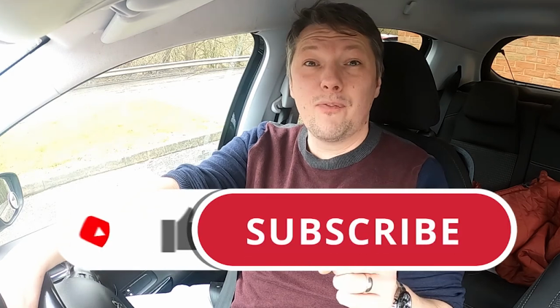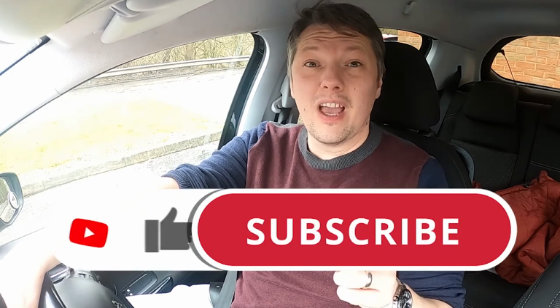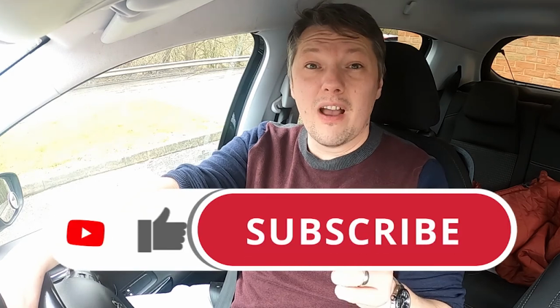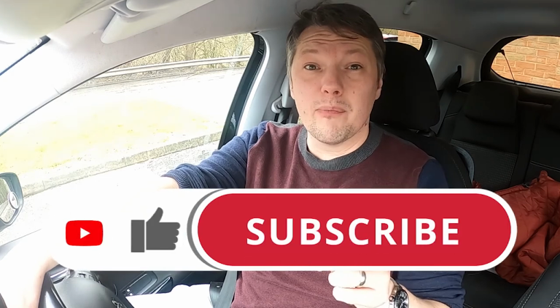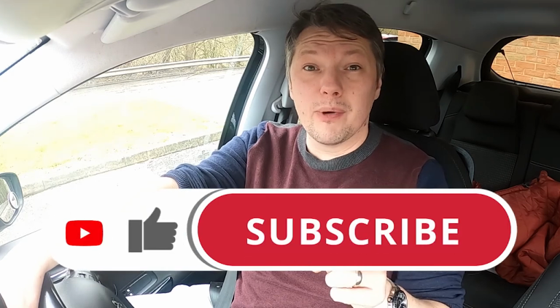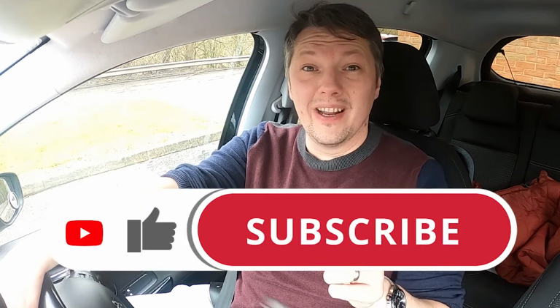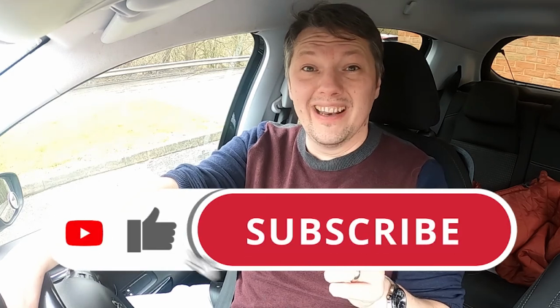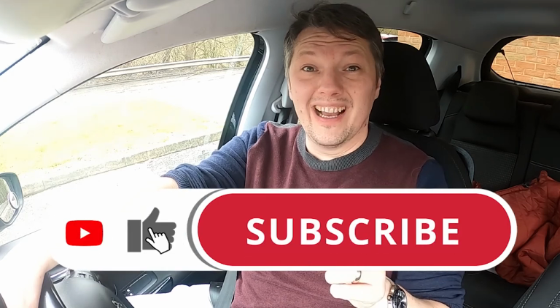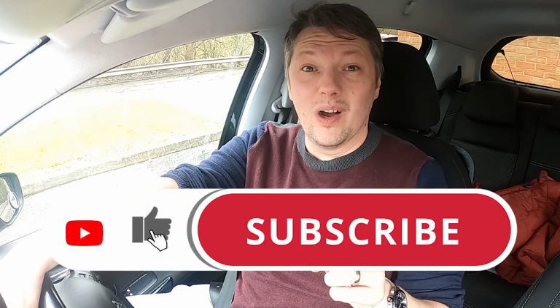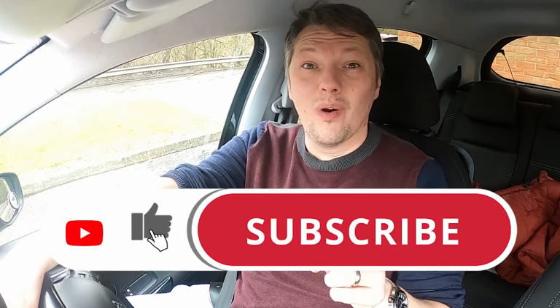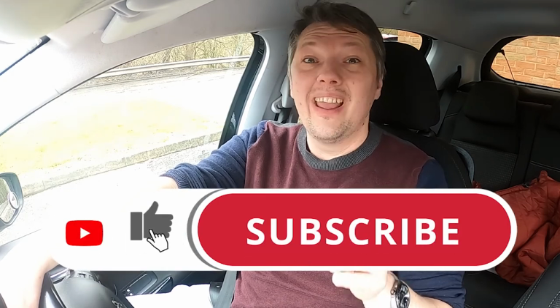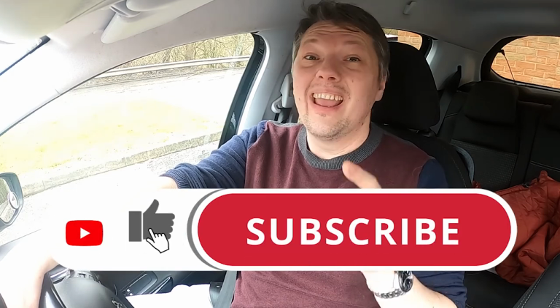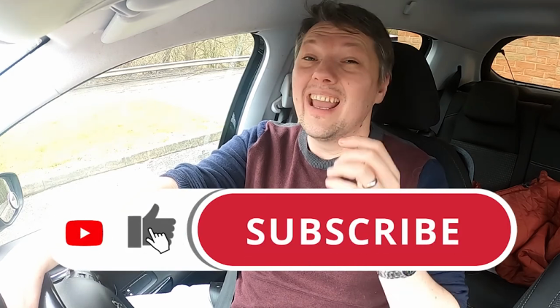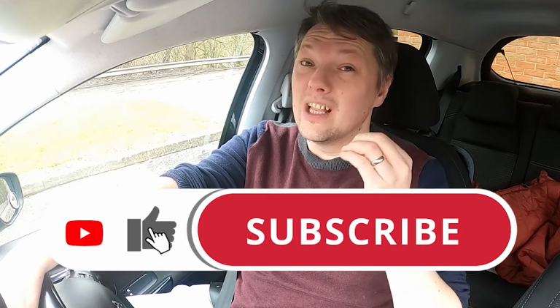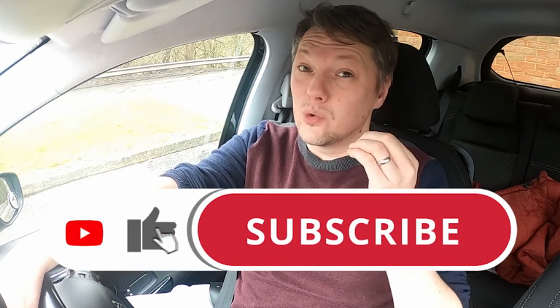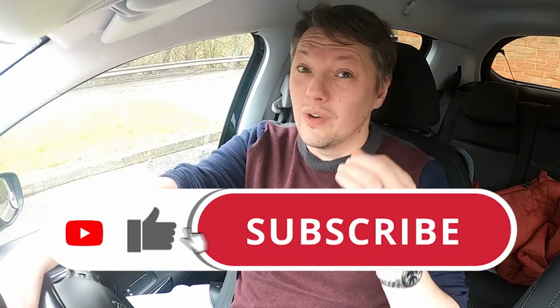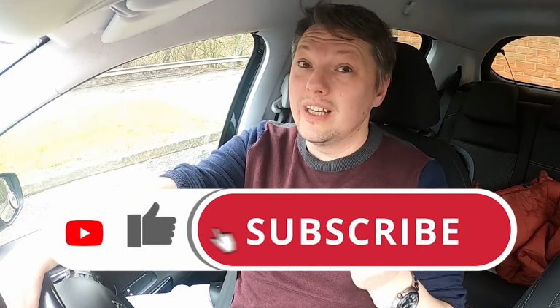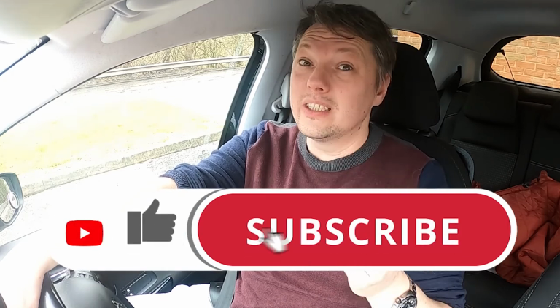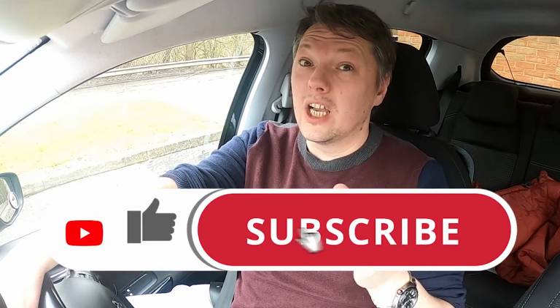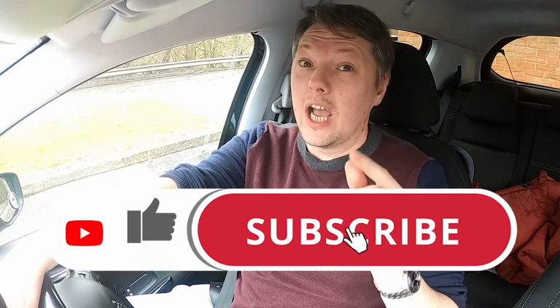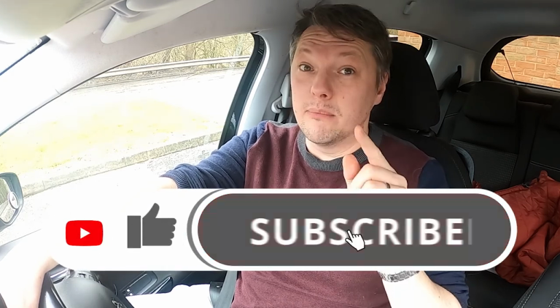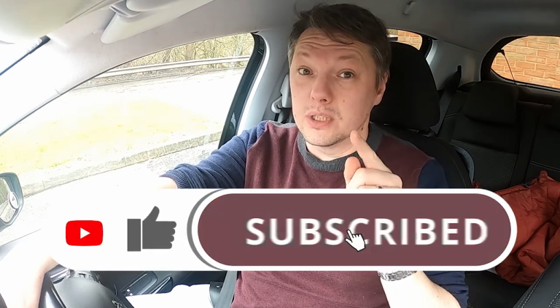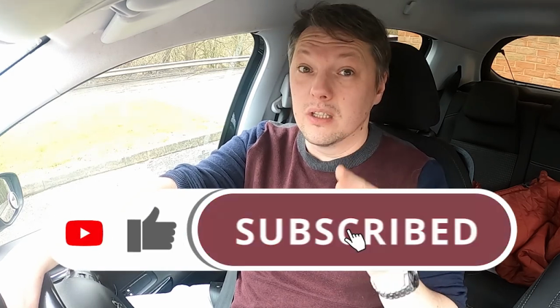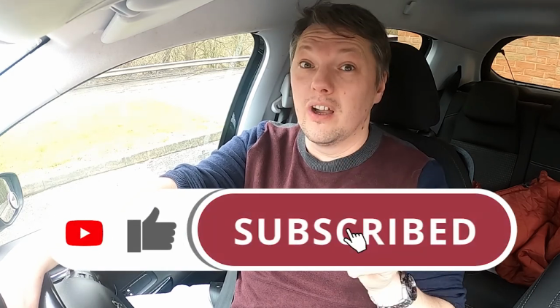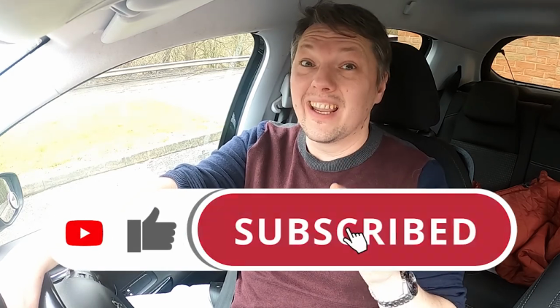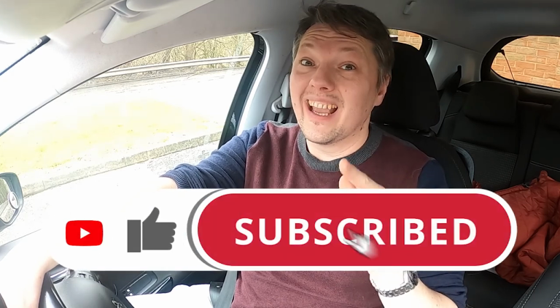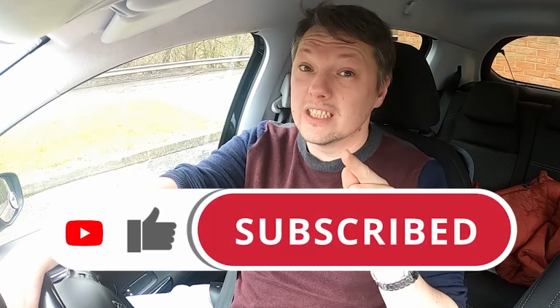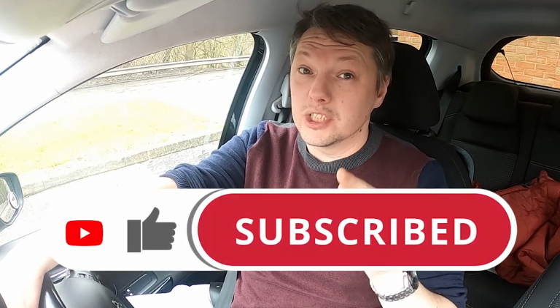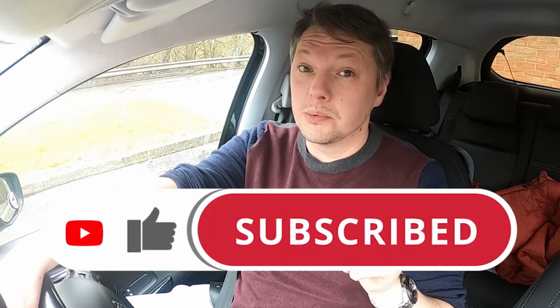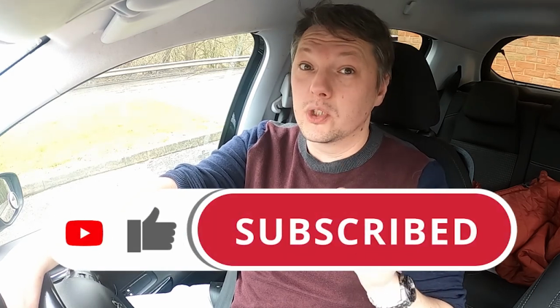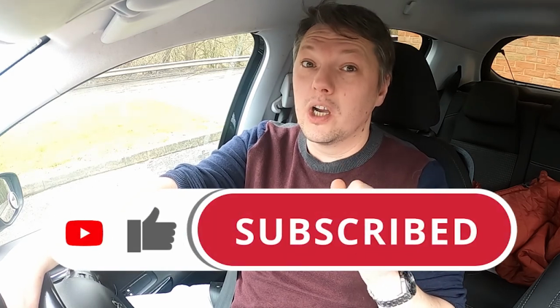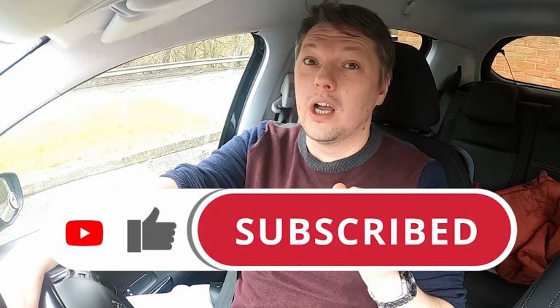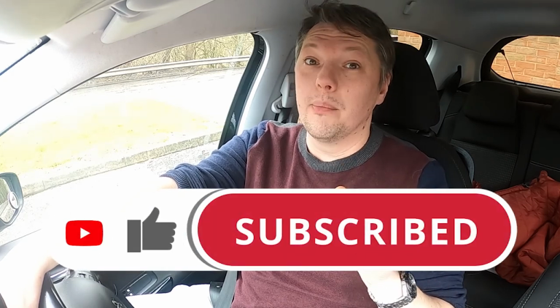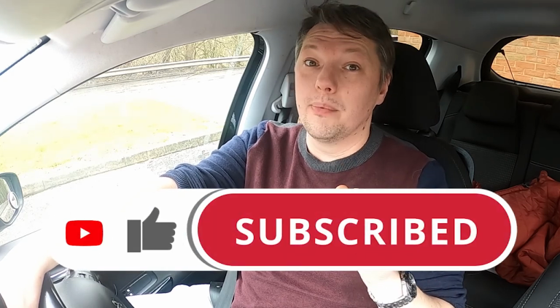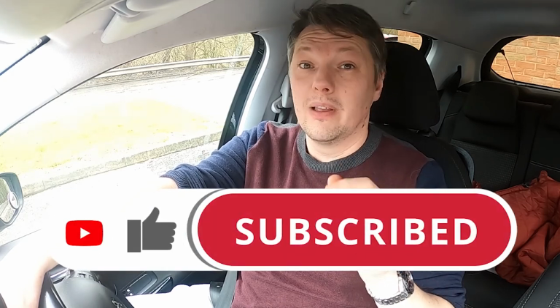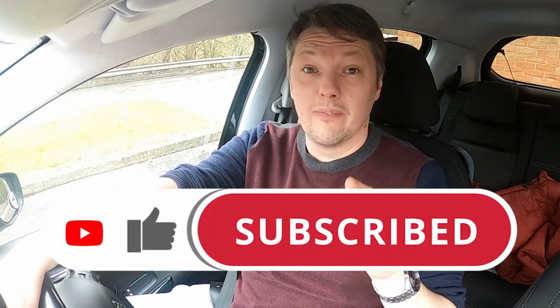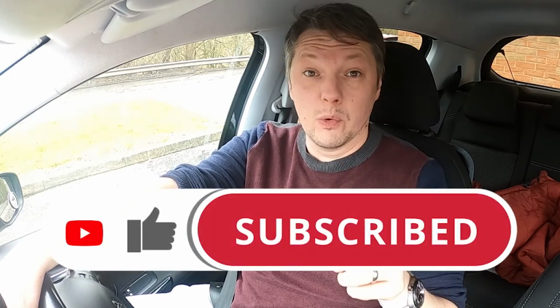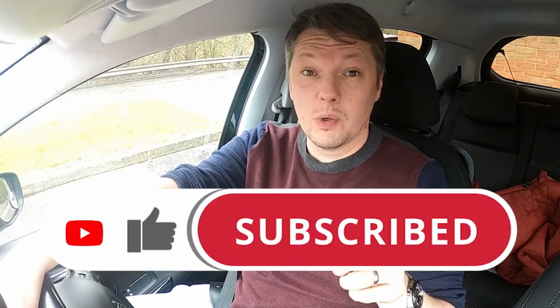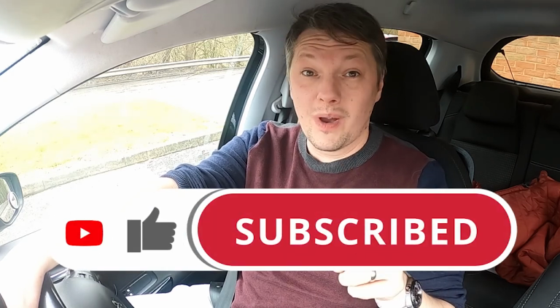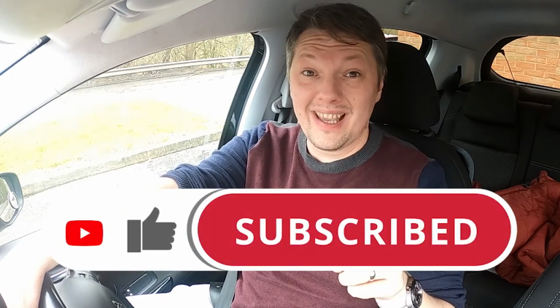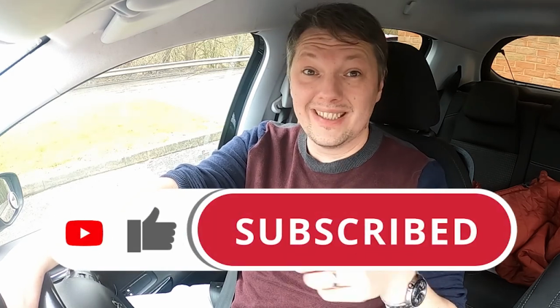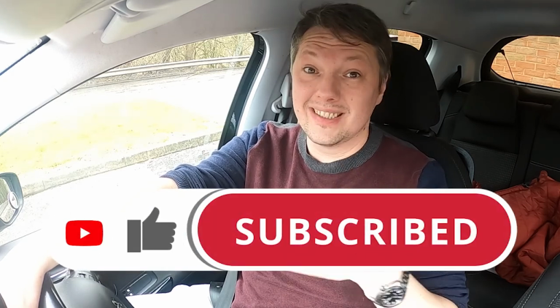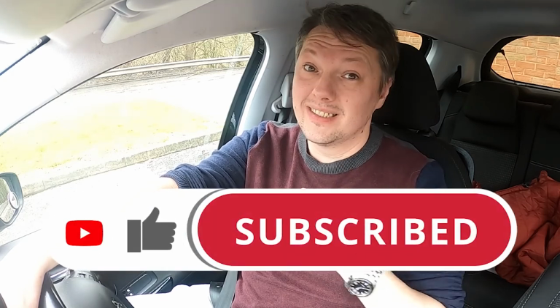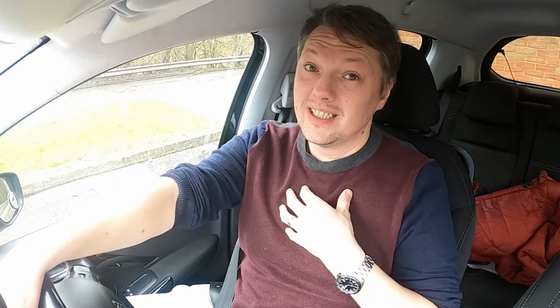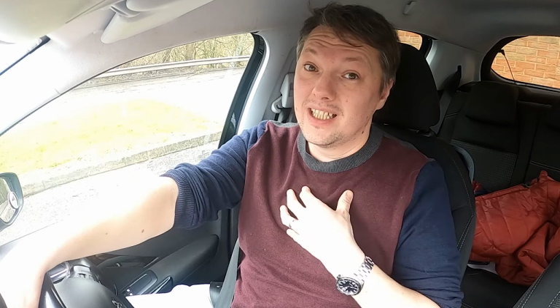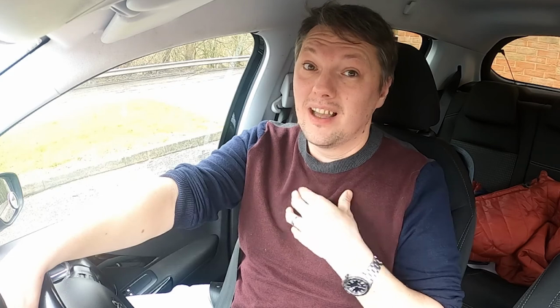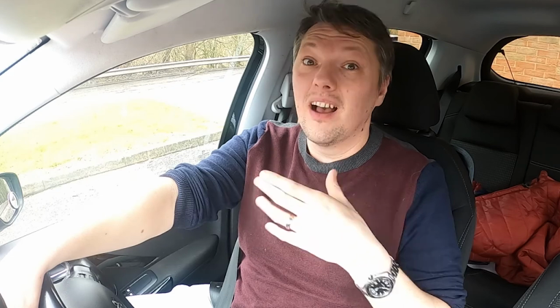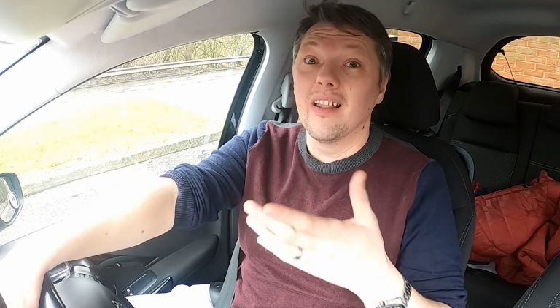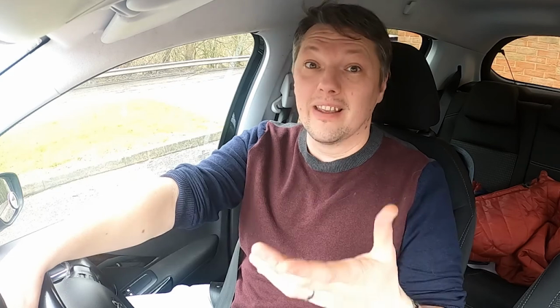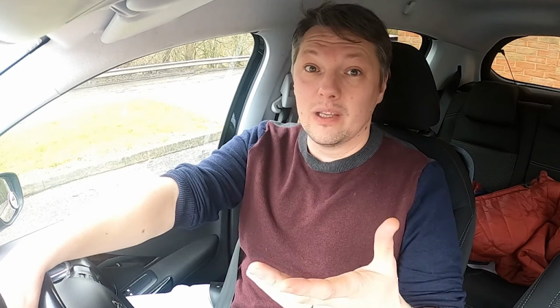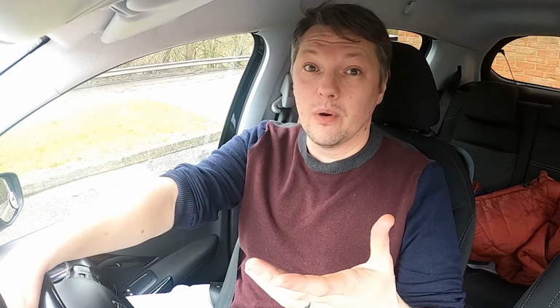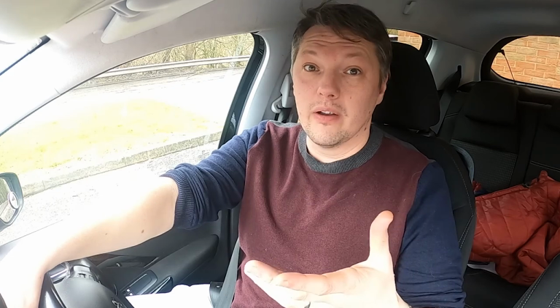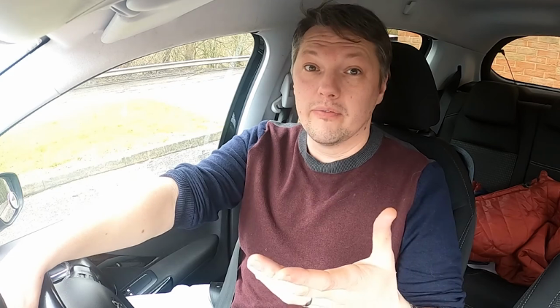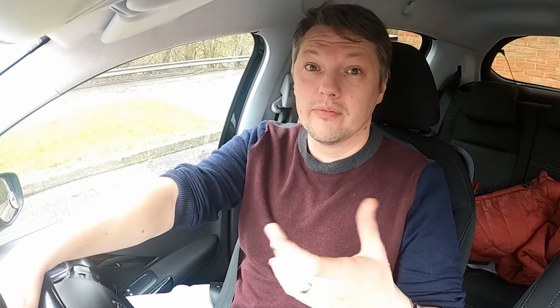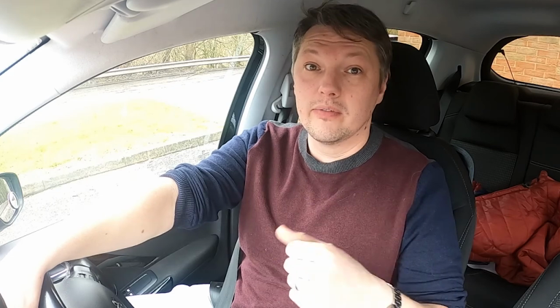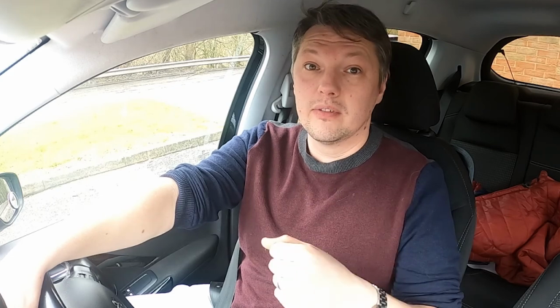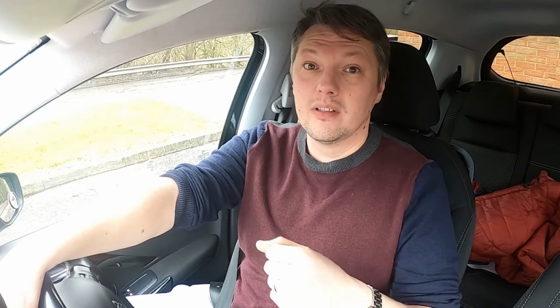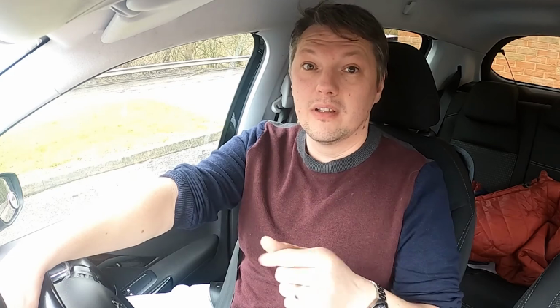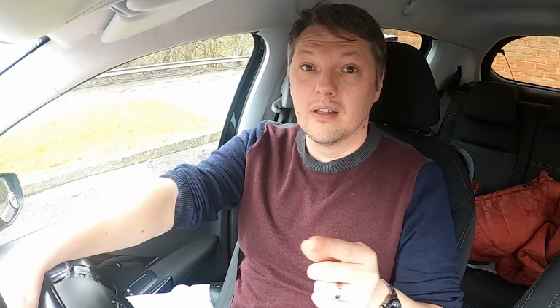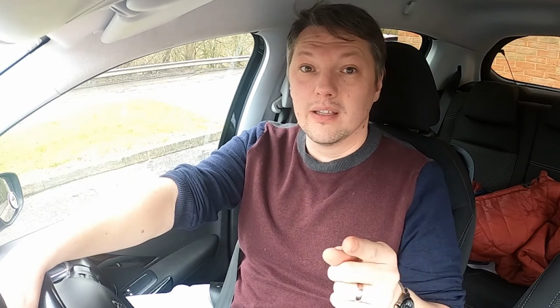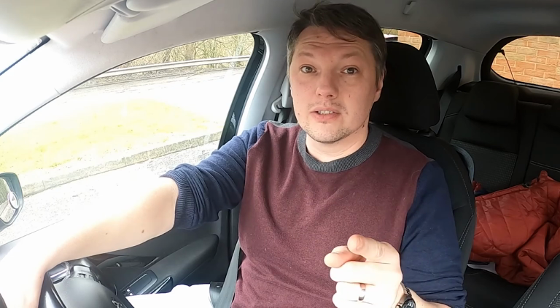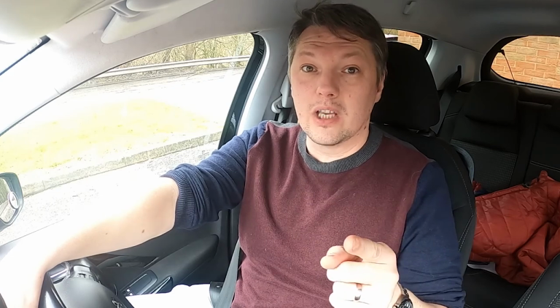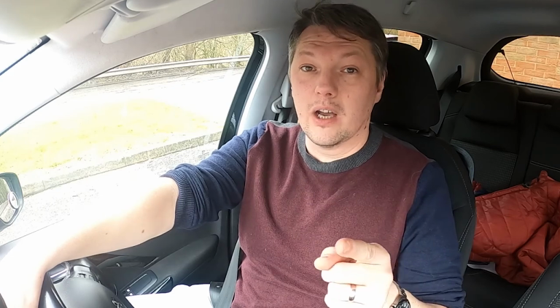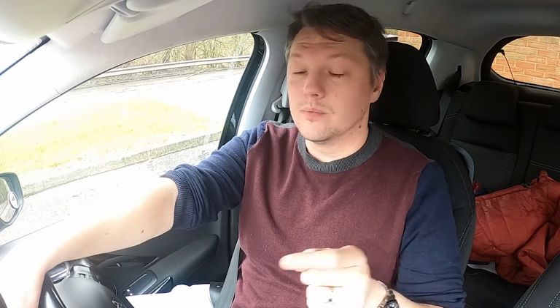If you haven't by now, it's really time to like and subscribe. Let's go.